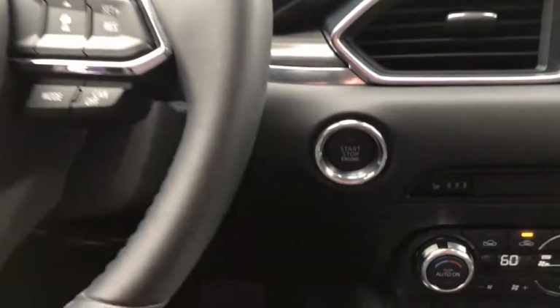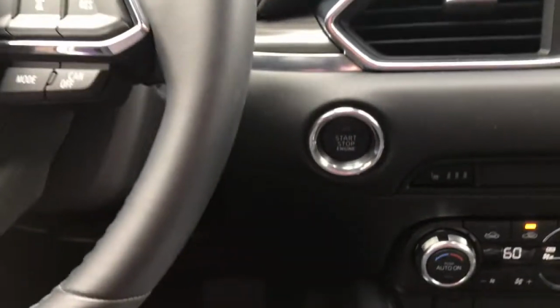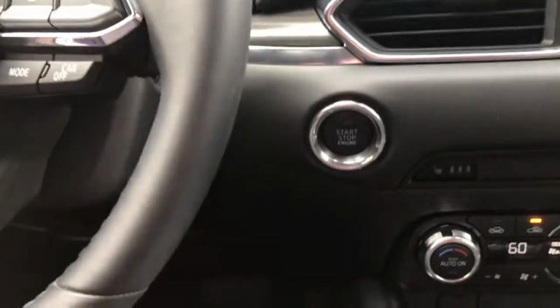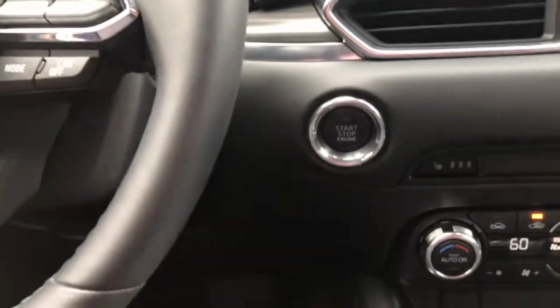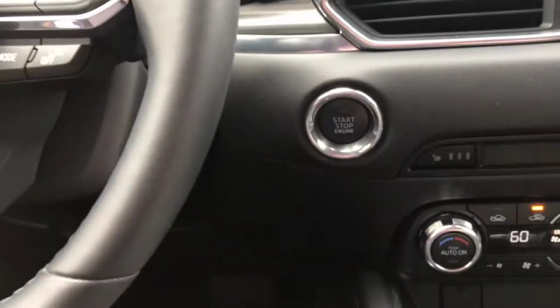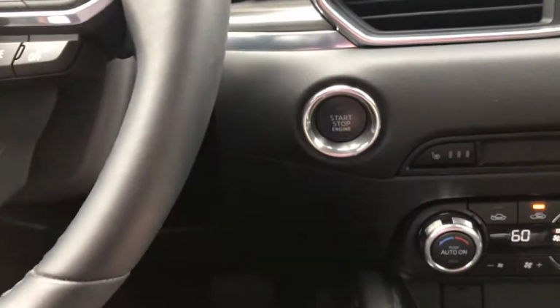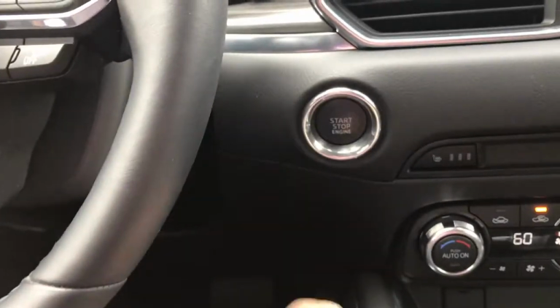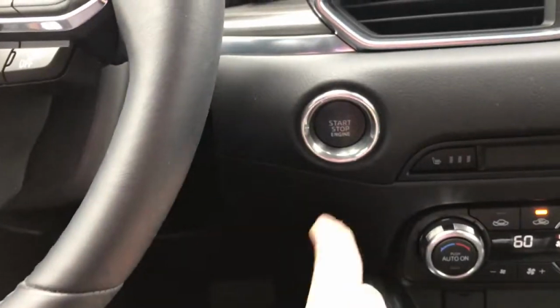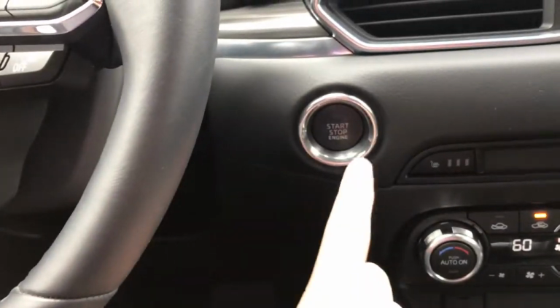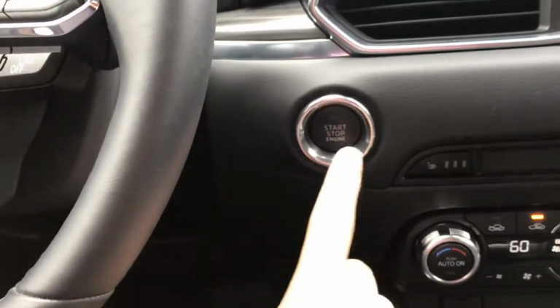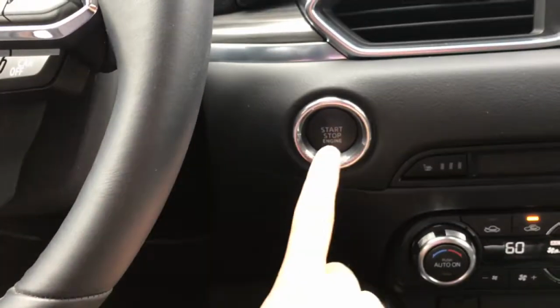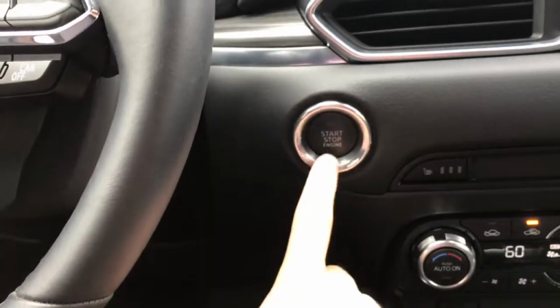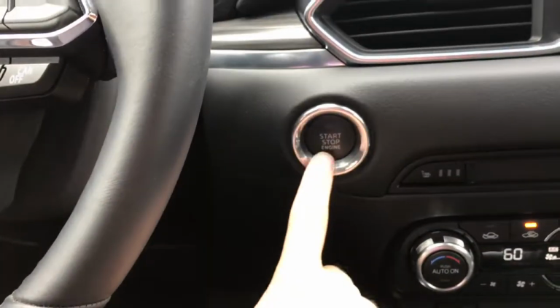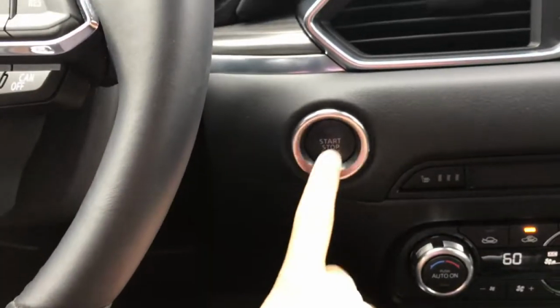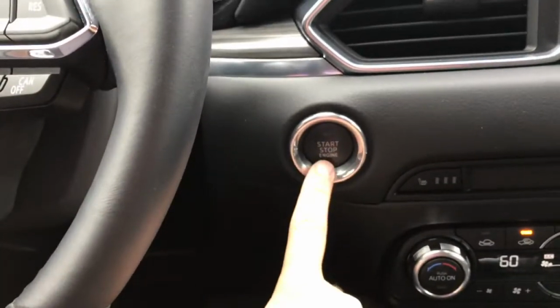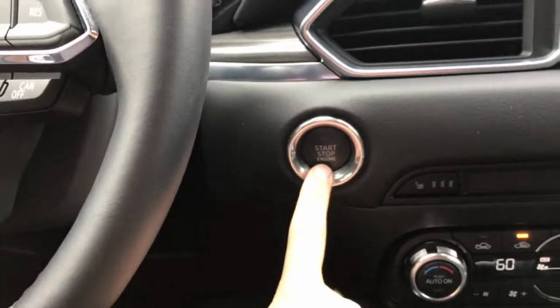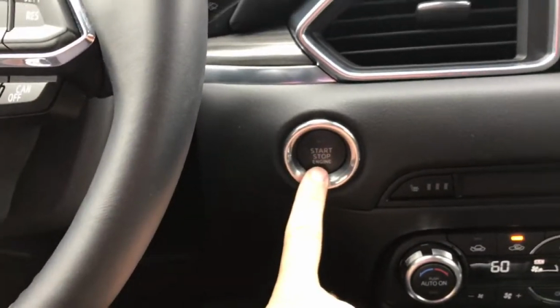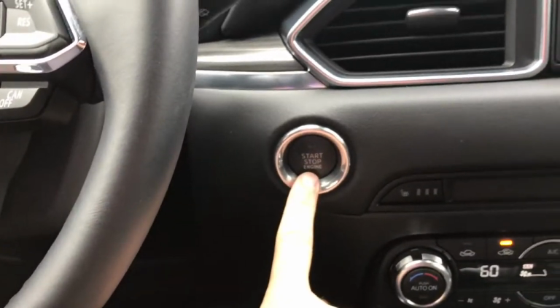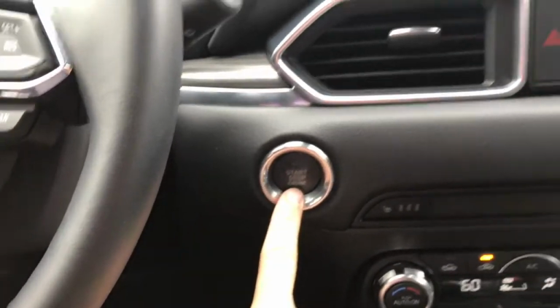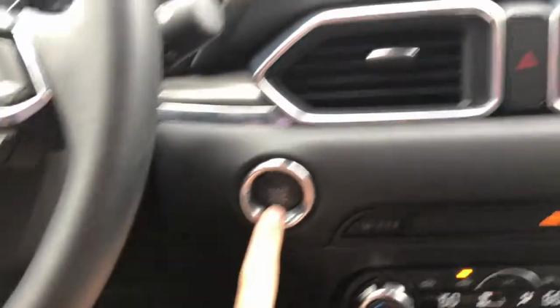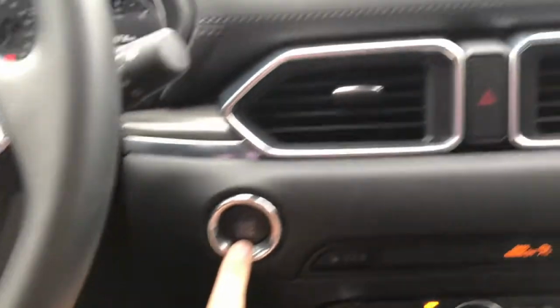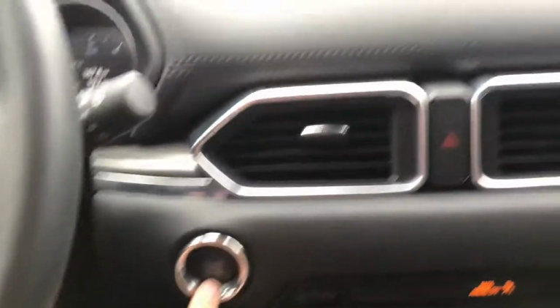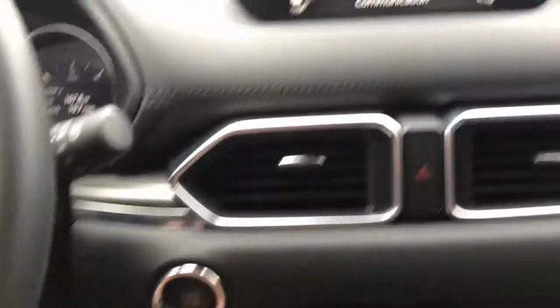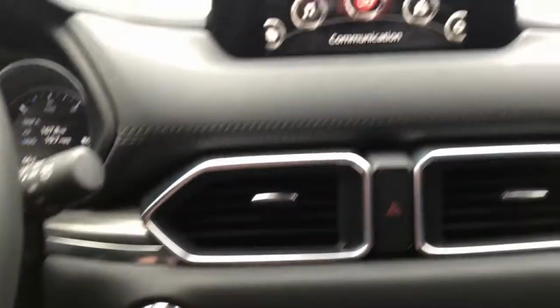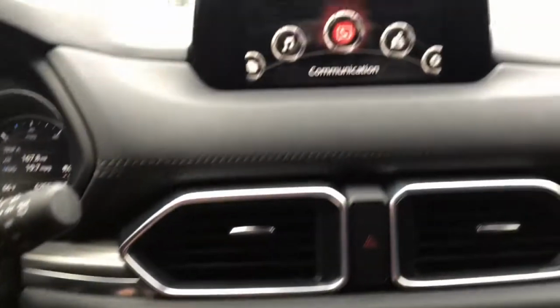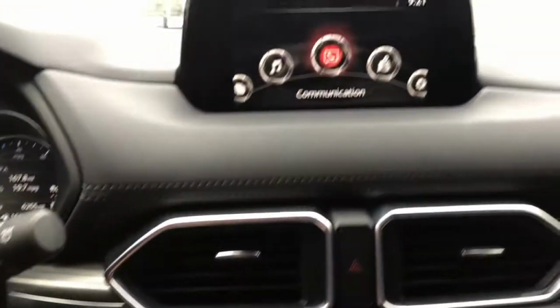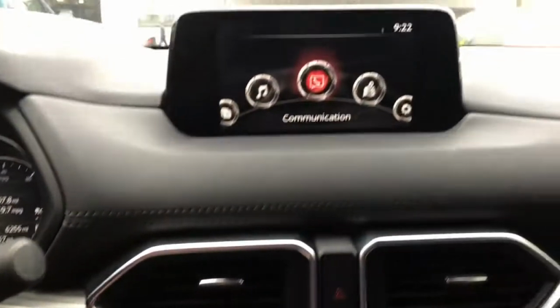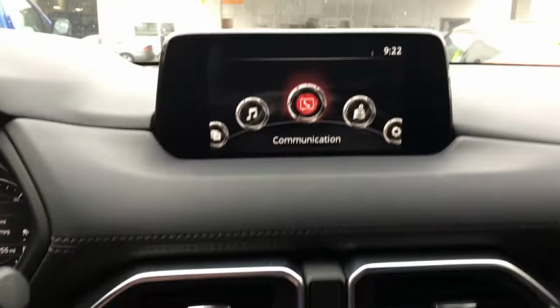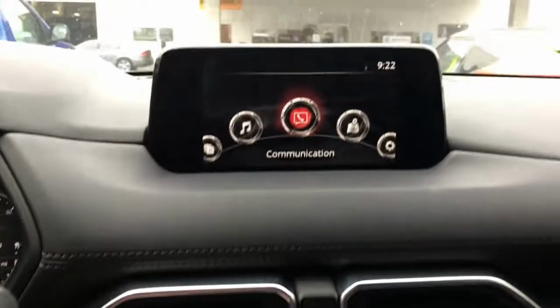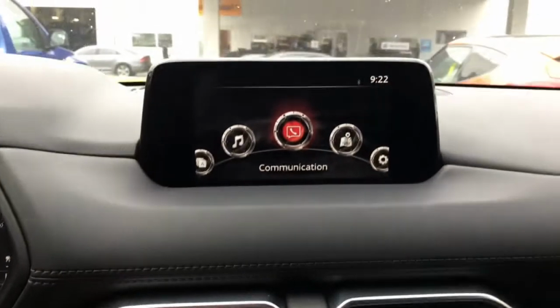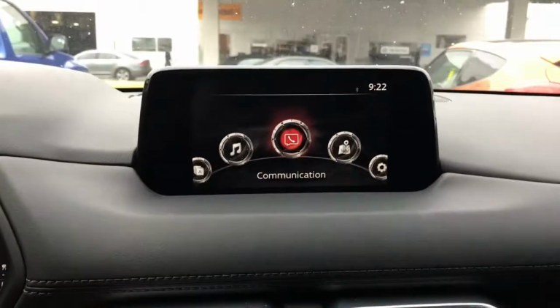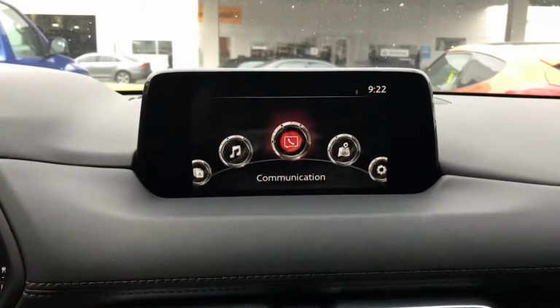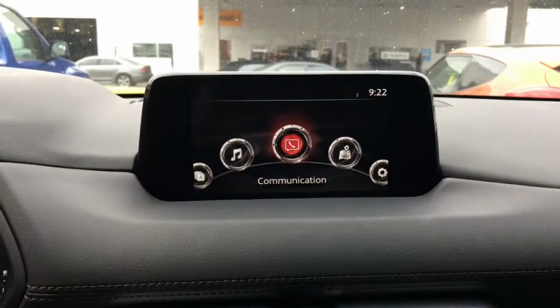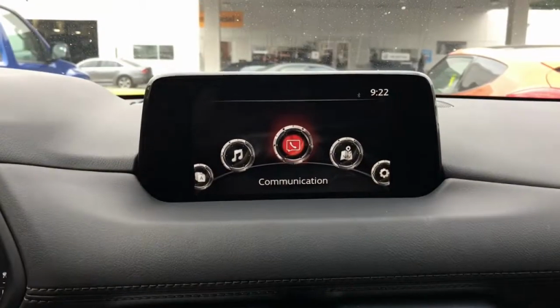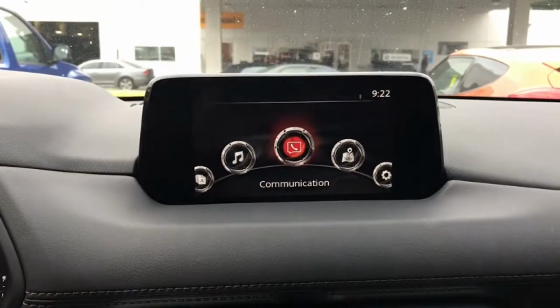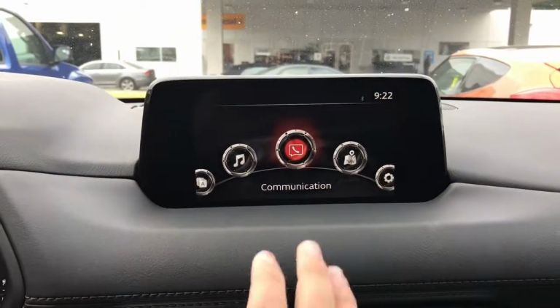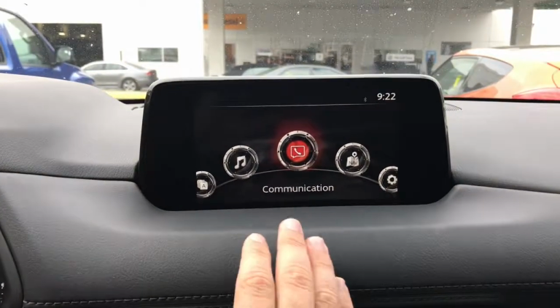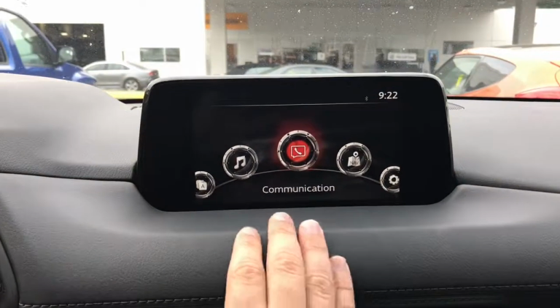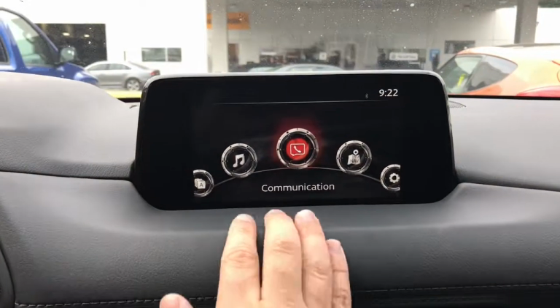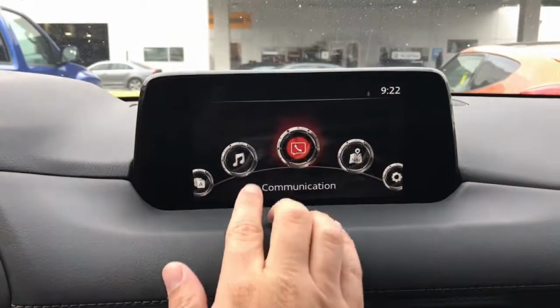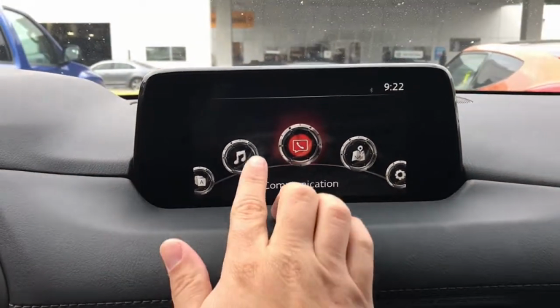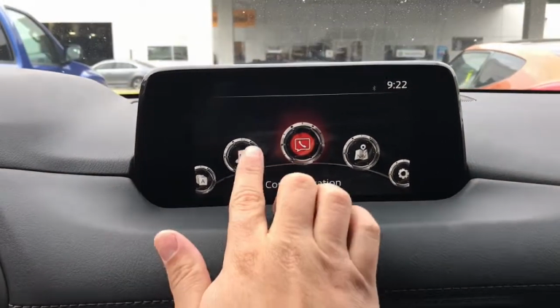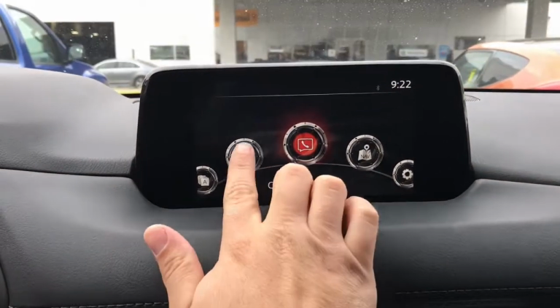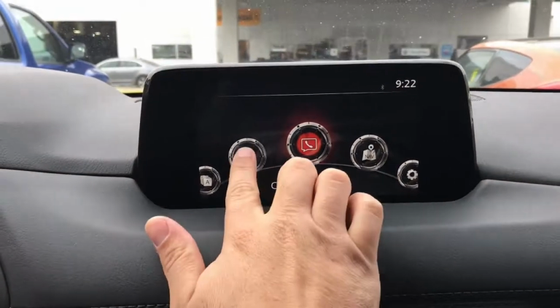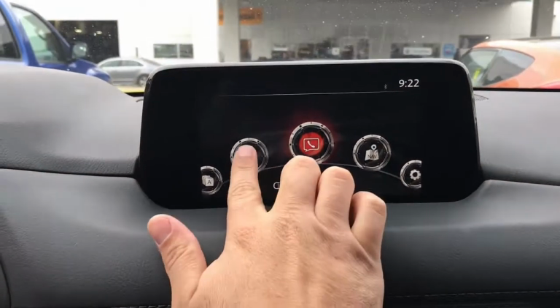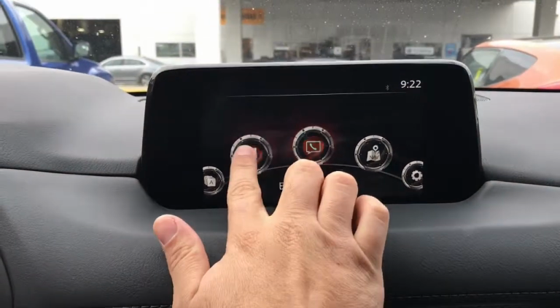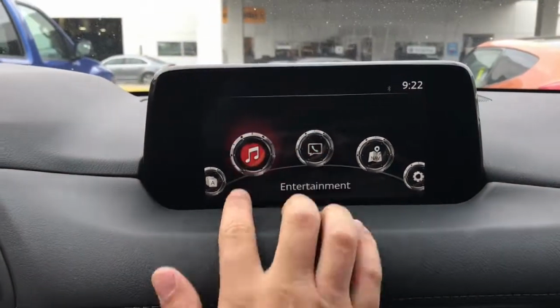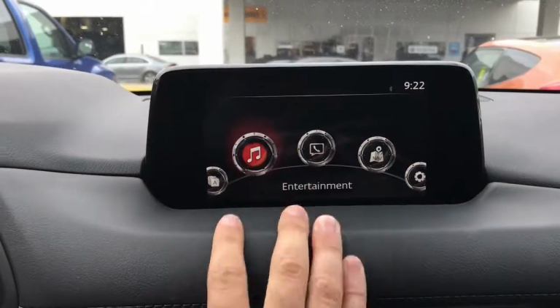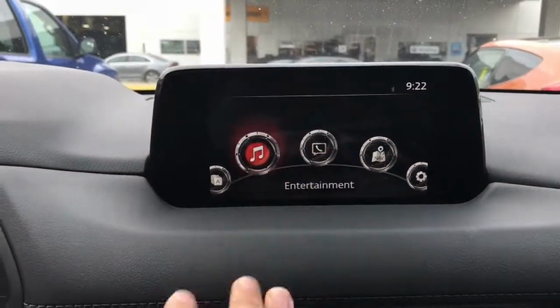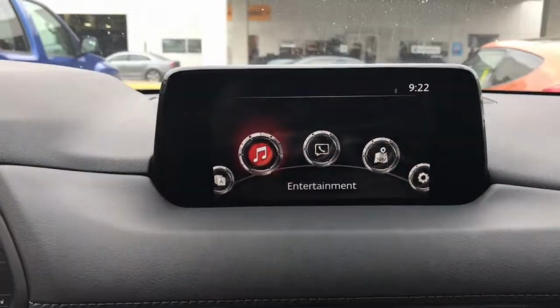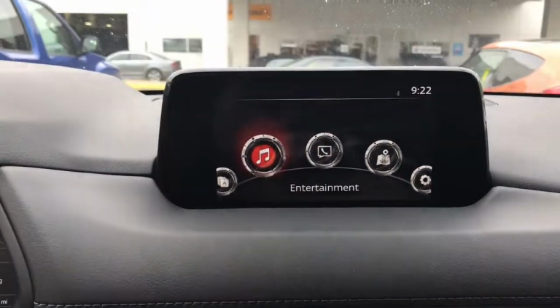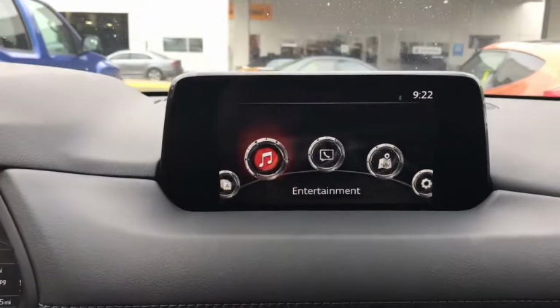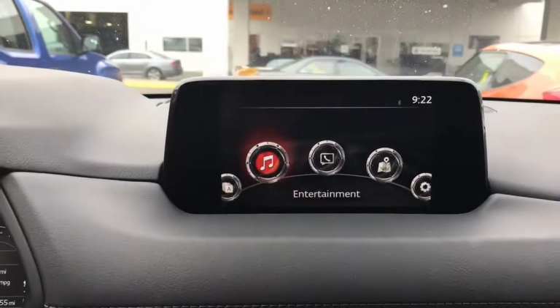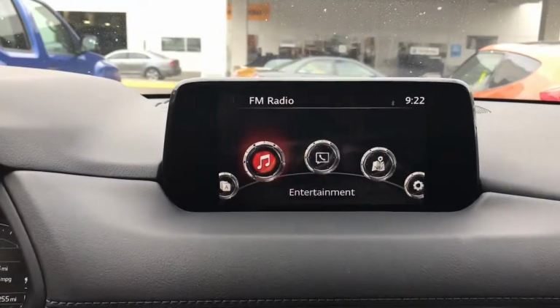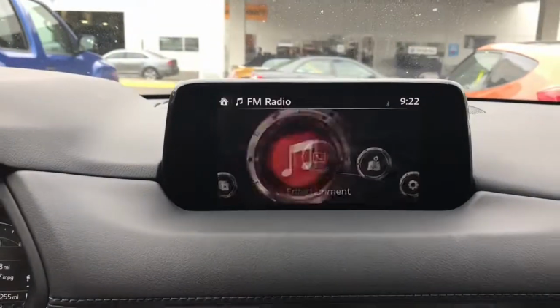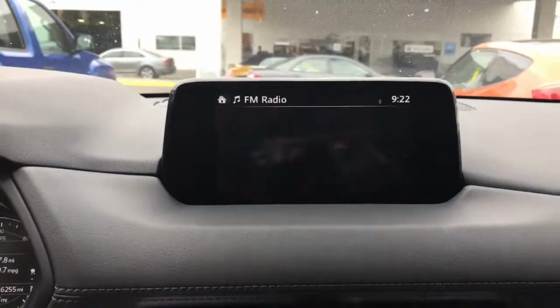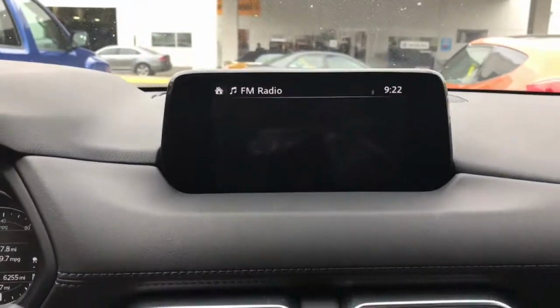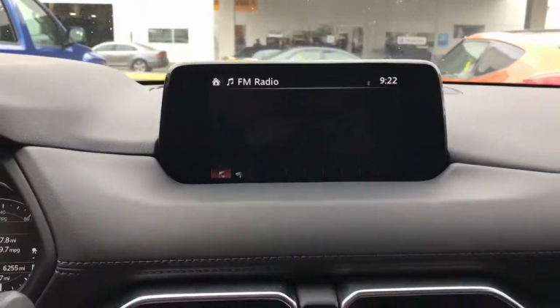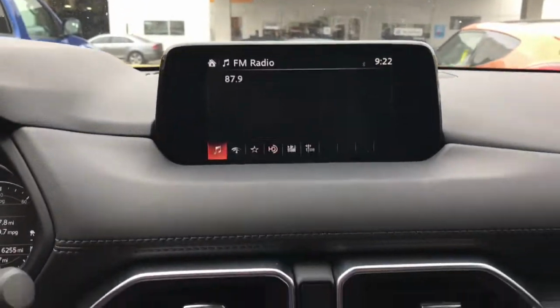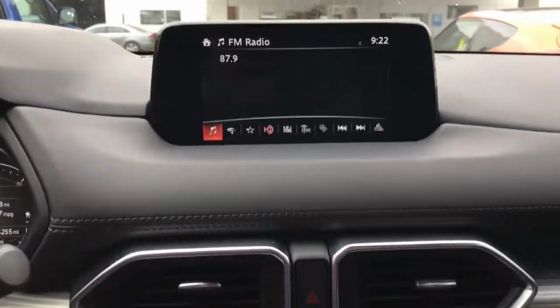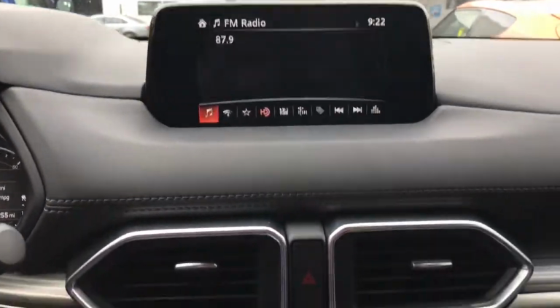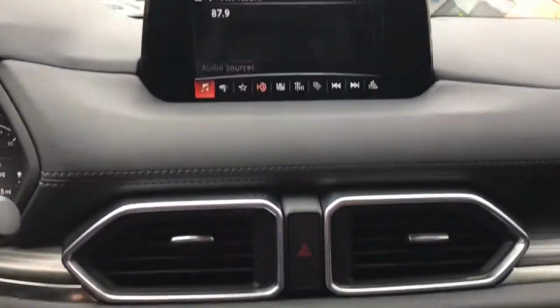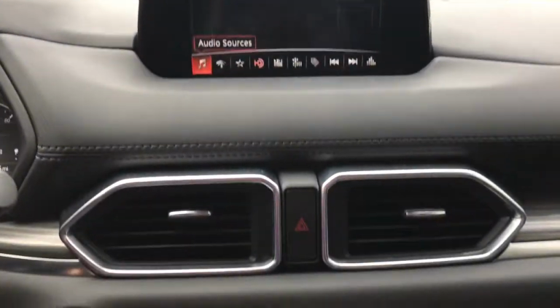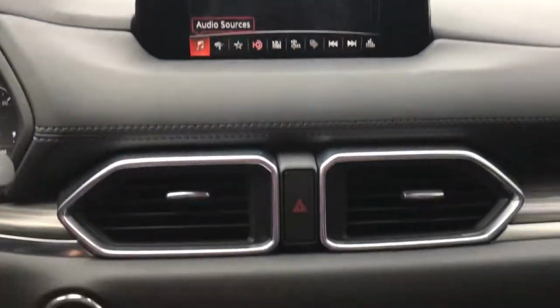Here is your keyless push start button right there. Your infotainment center is a touchscreen, which is active as long as you're going five miles an hour and below.